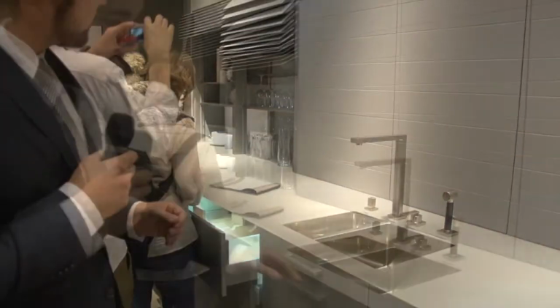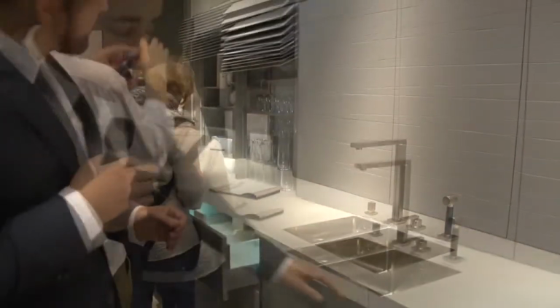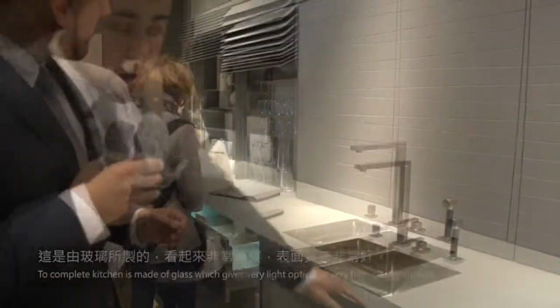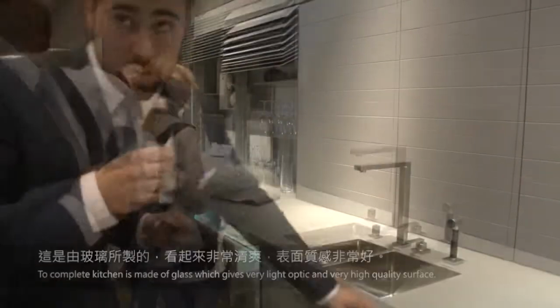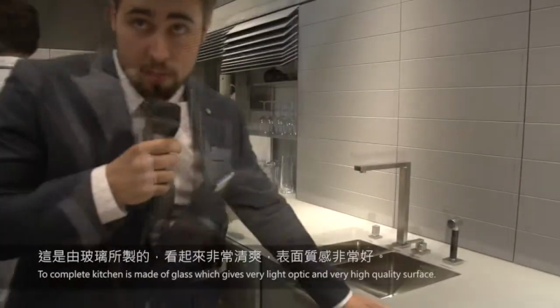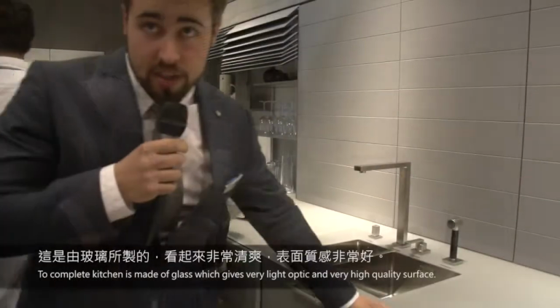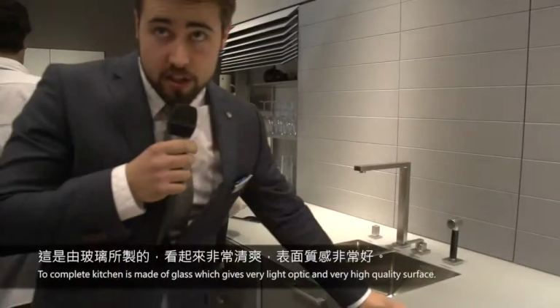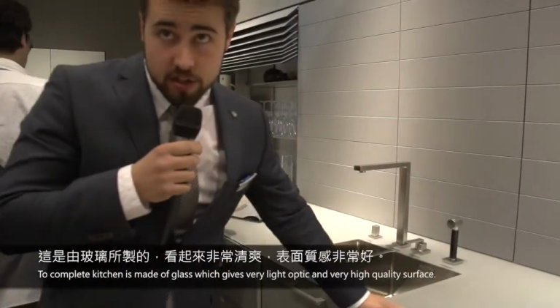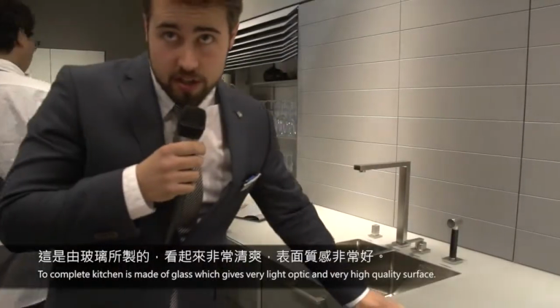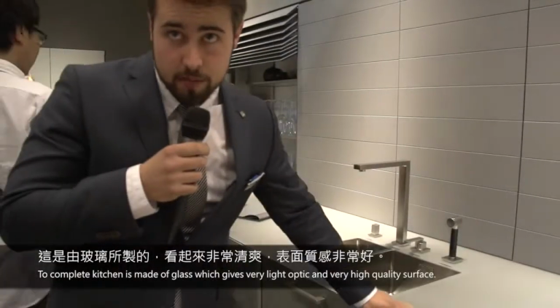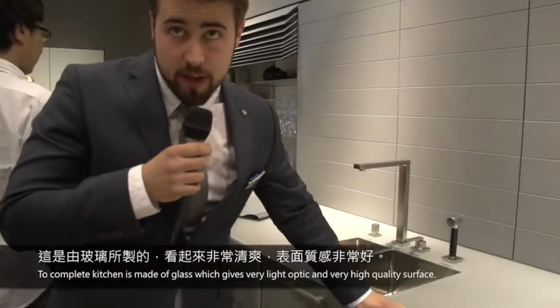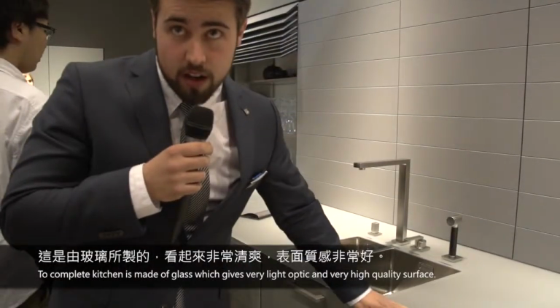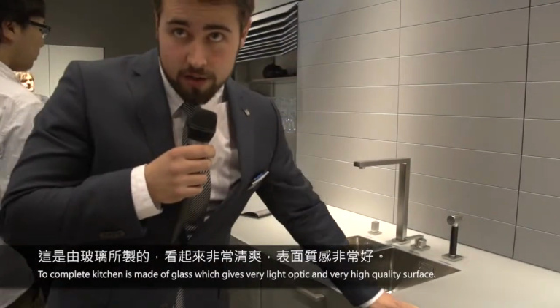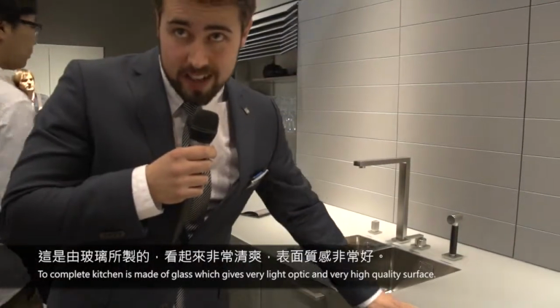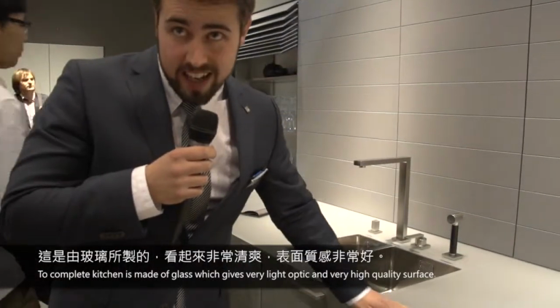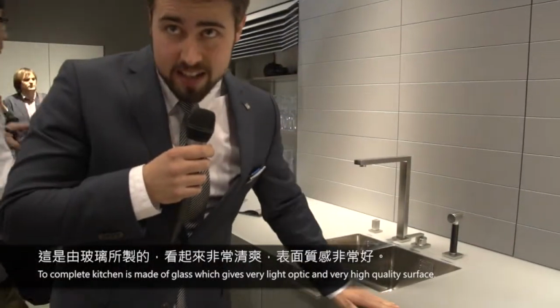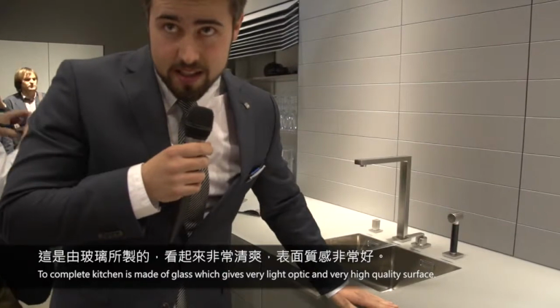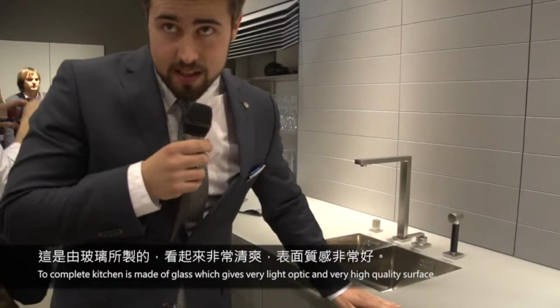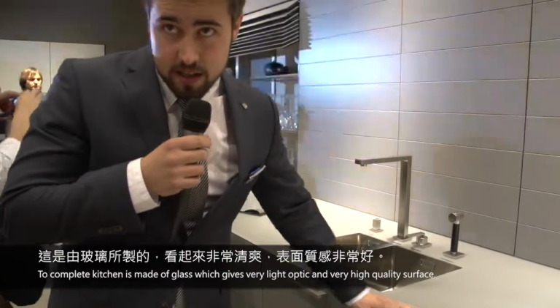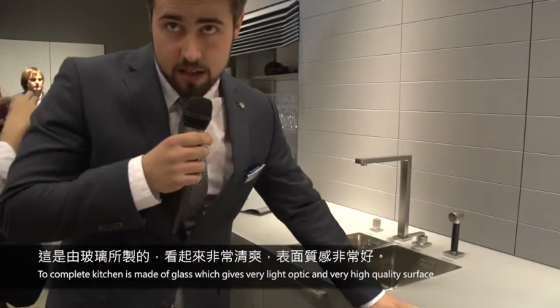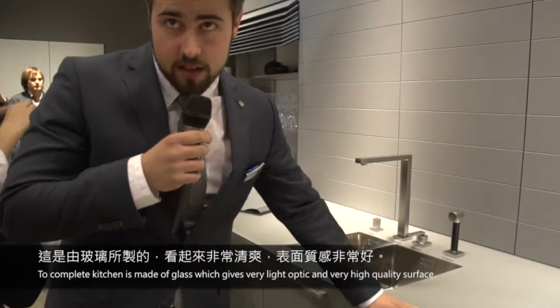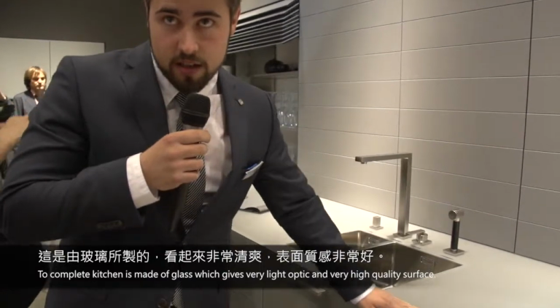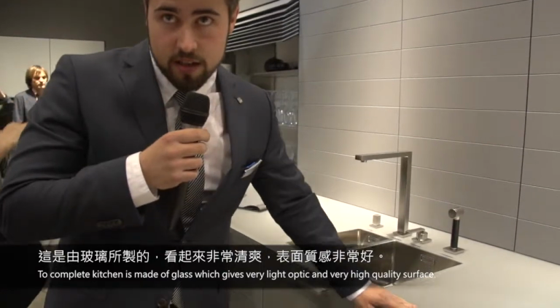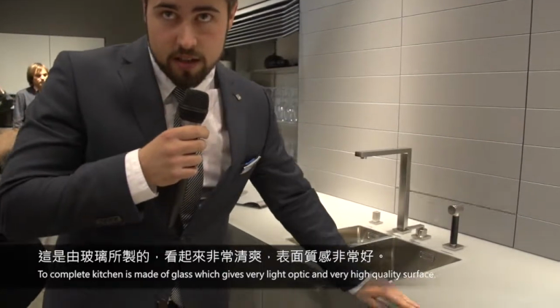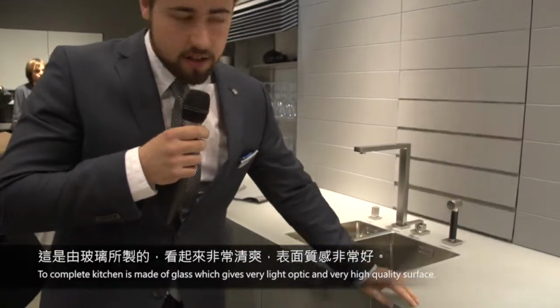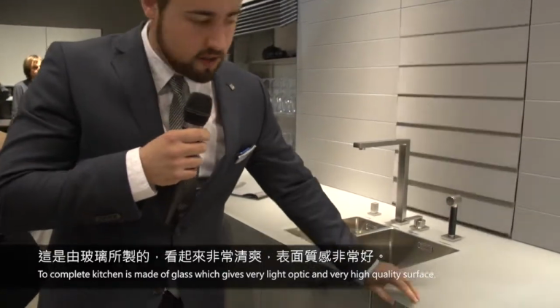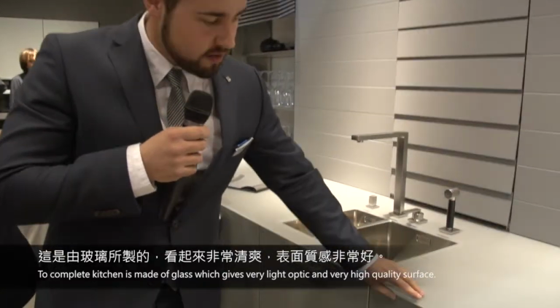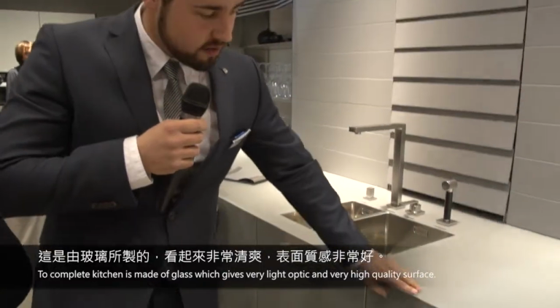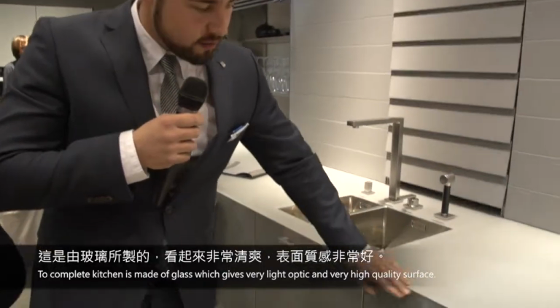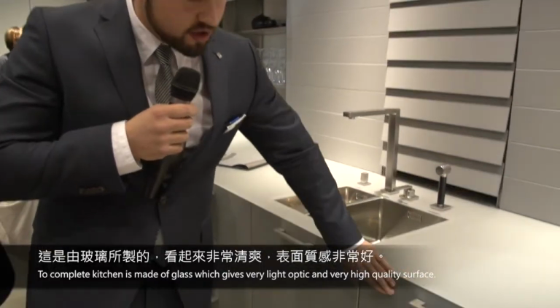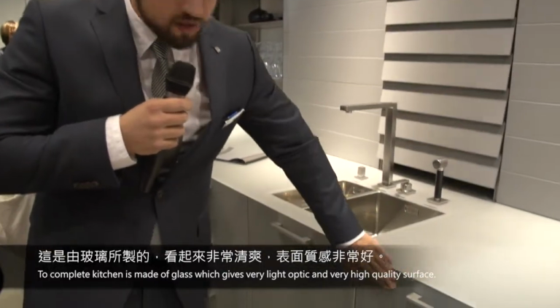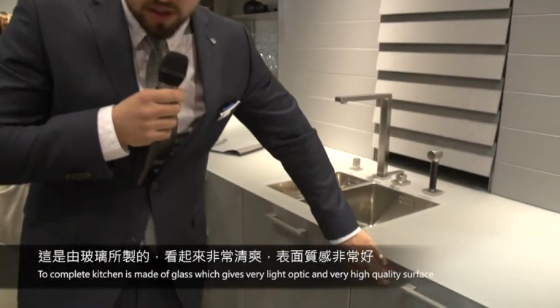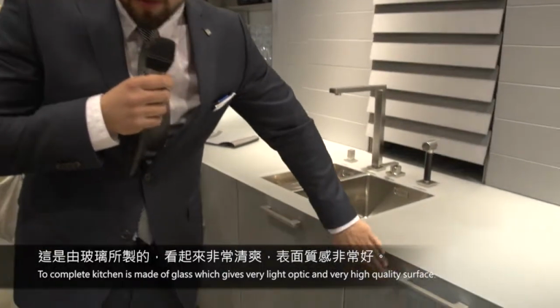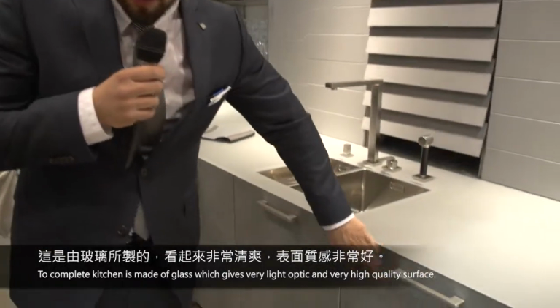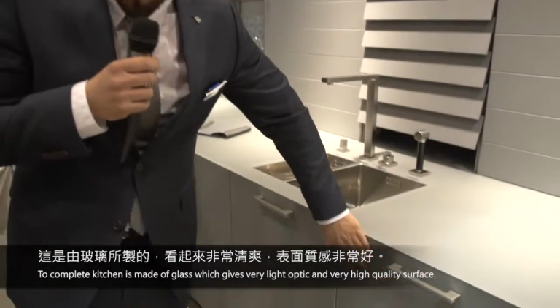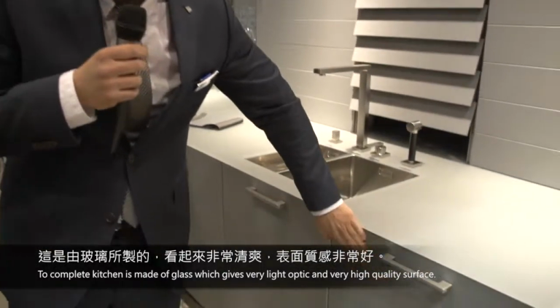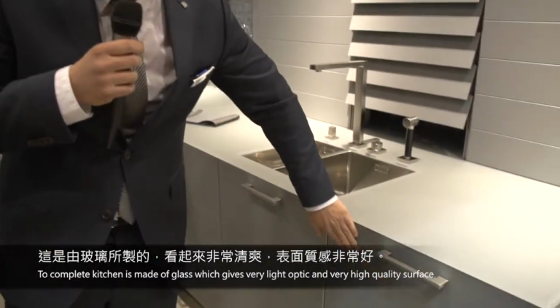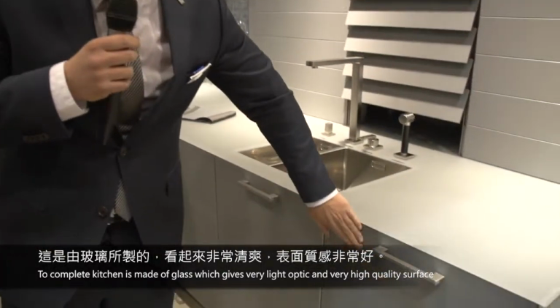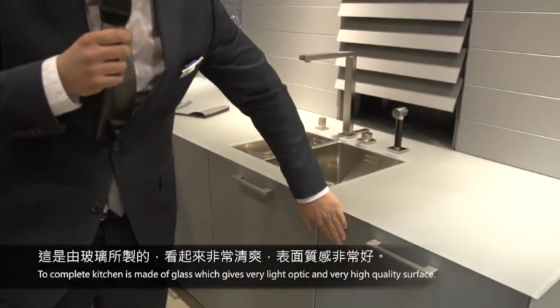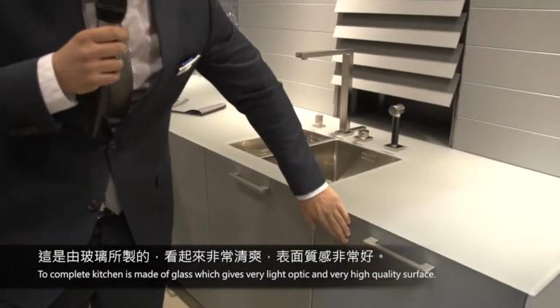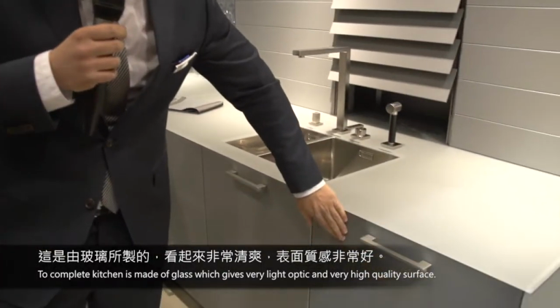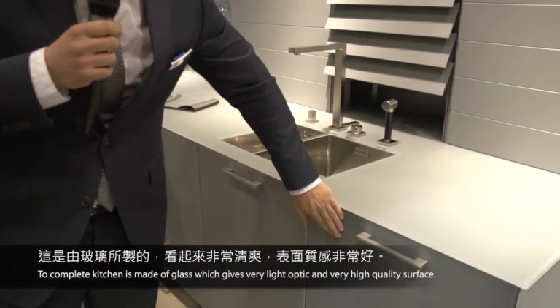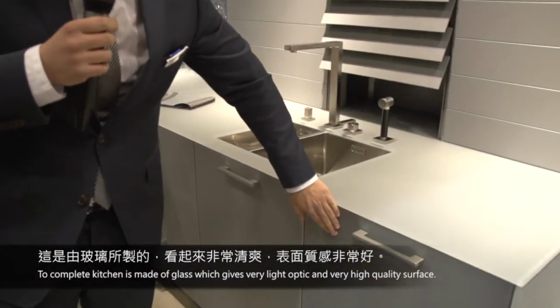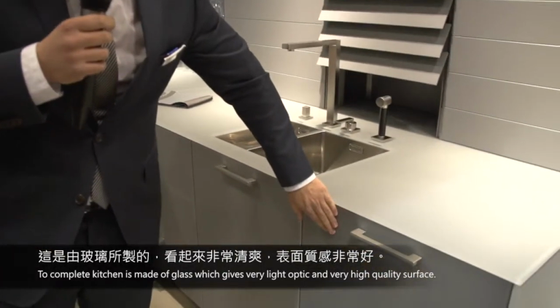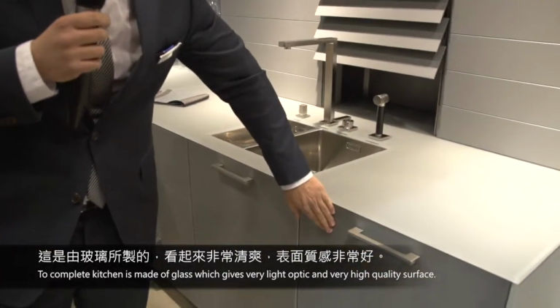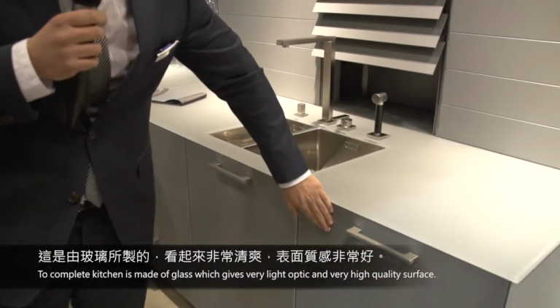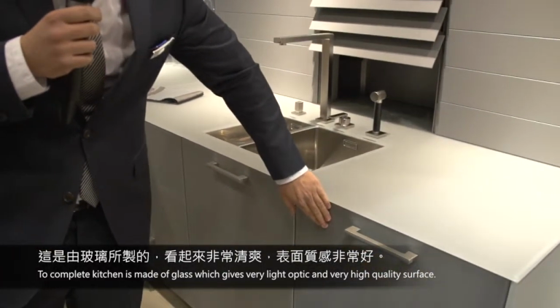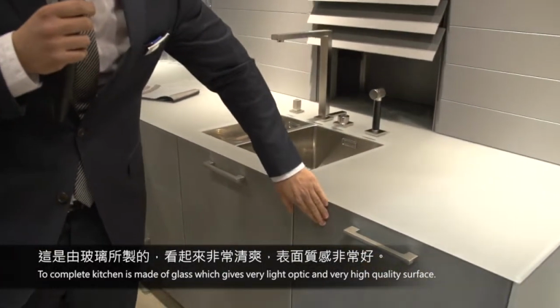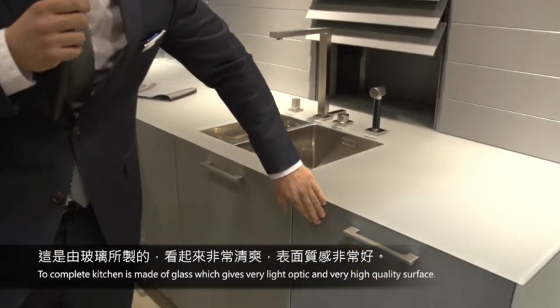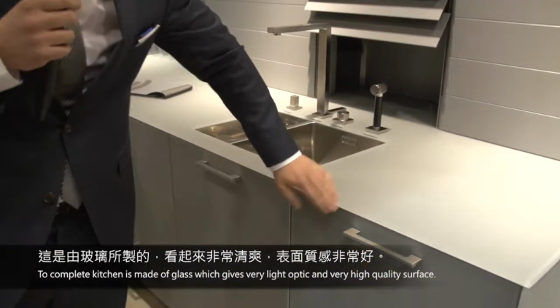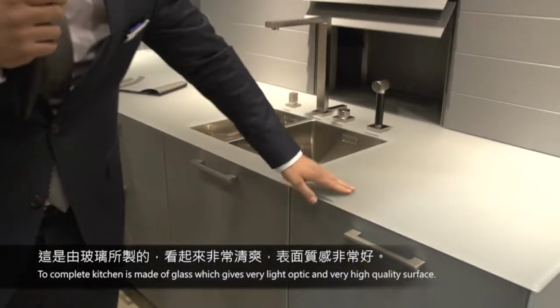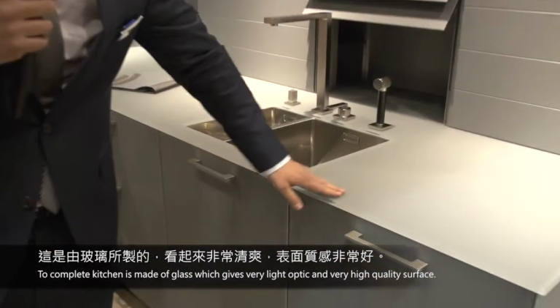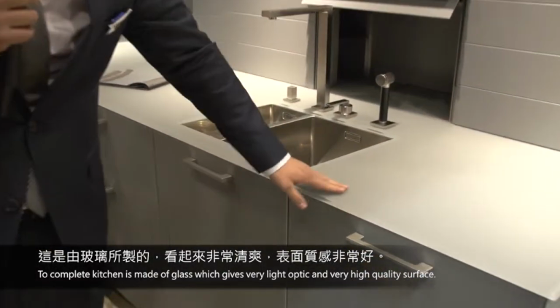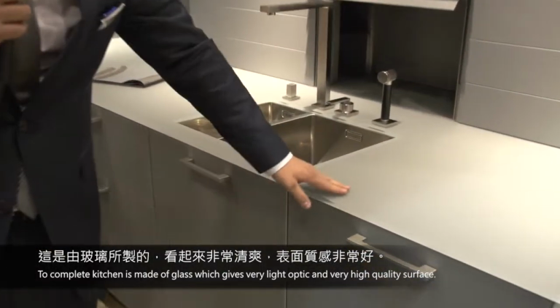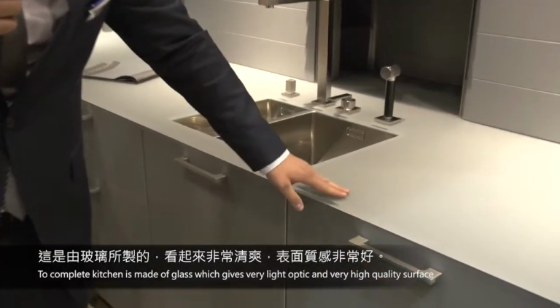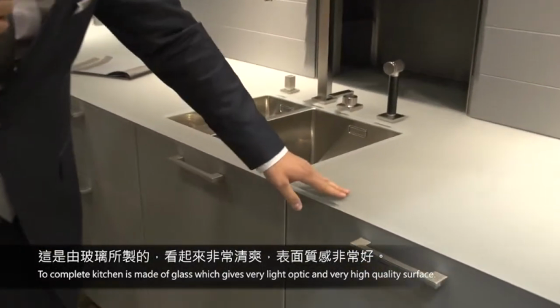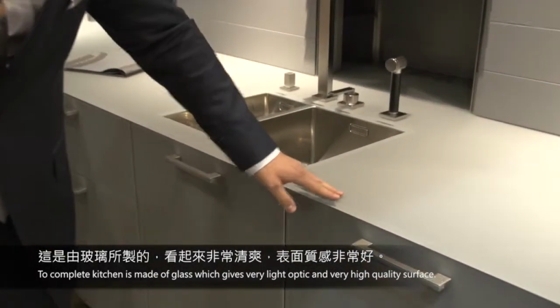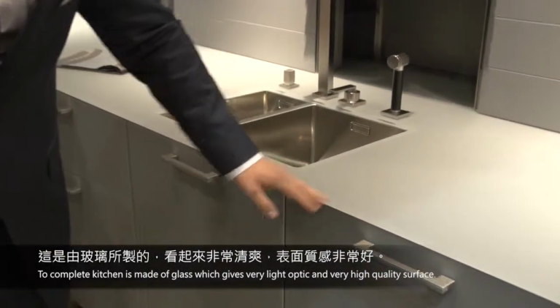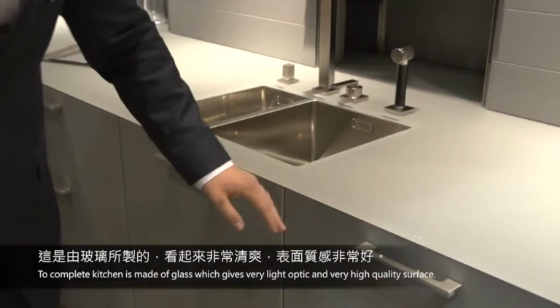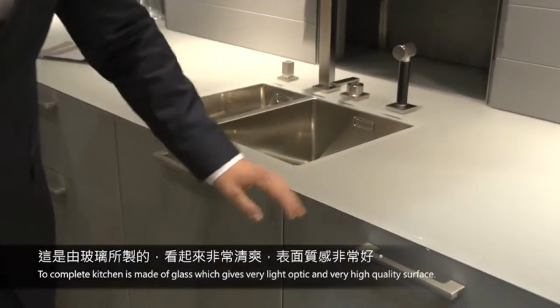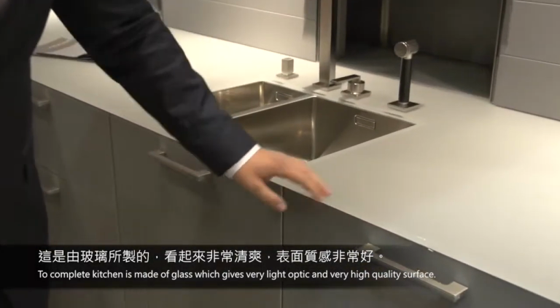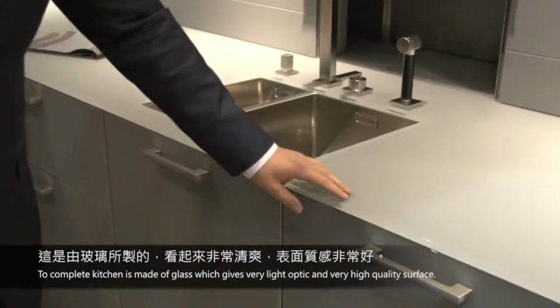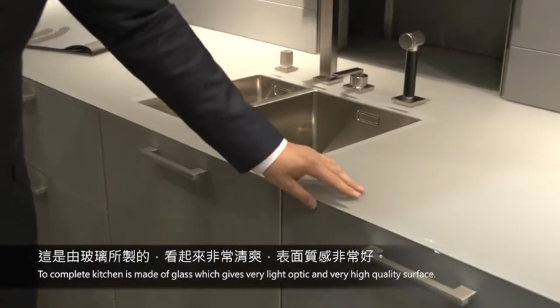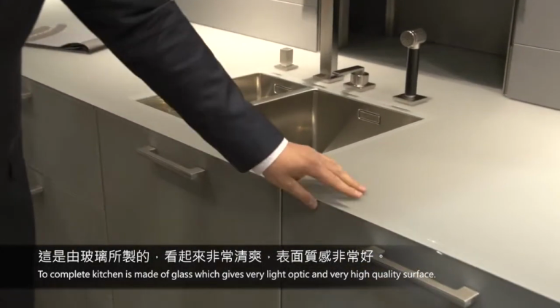The complete kitchen is made out of glass, which gives it a very light optic with a very high quality surface.